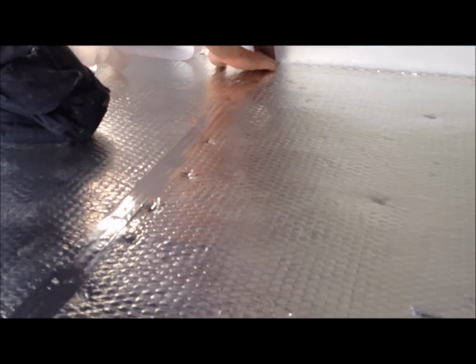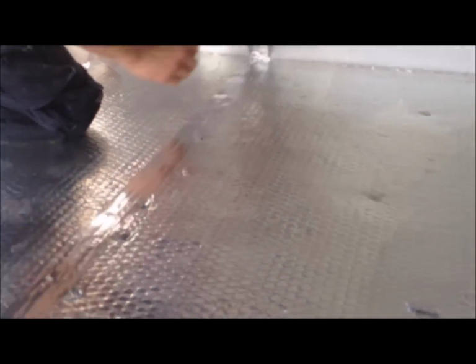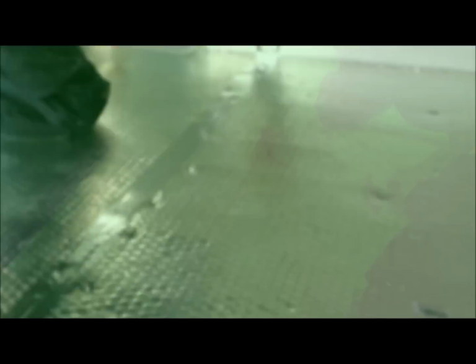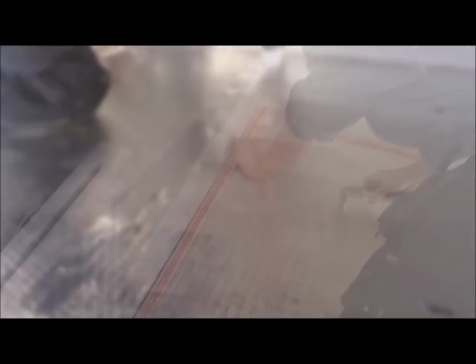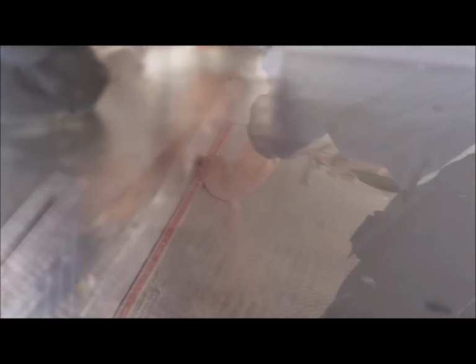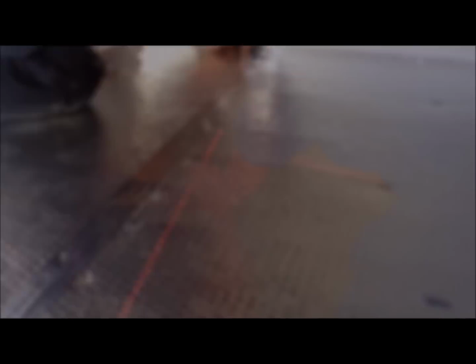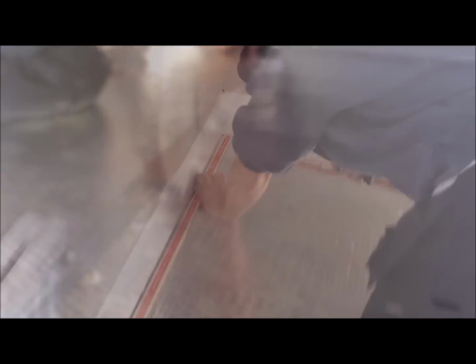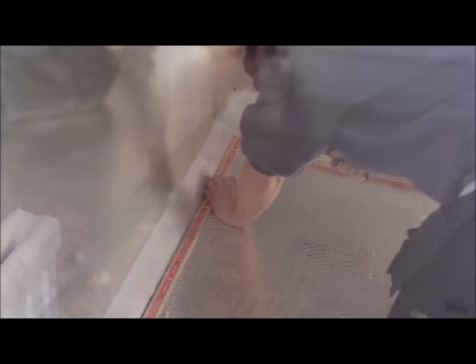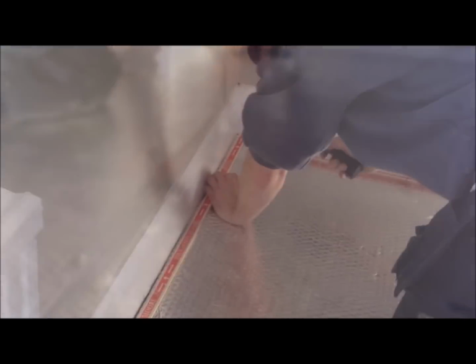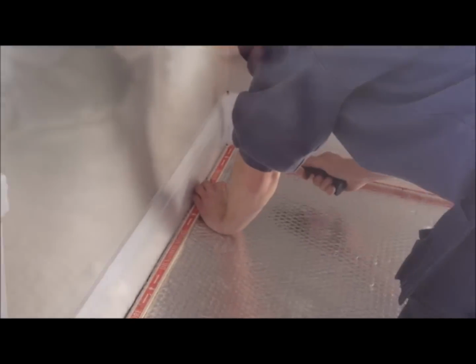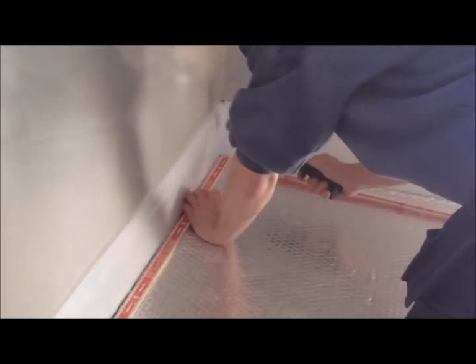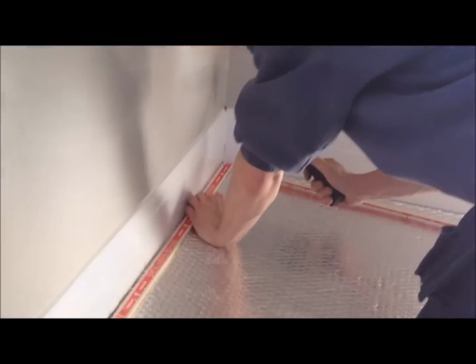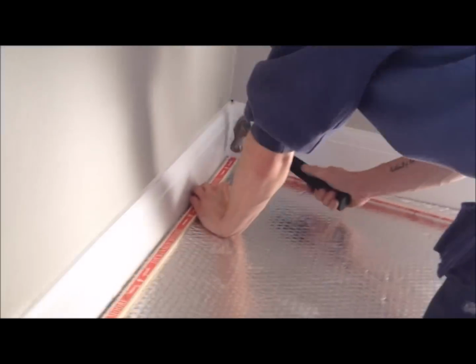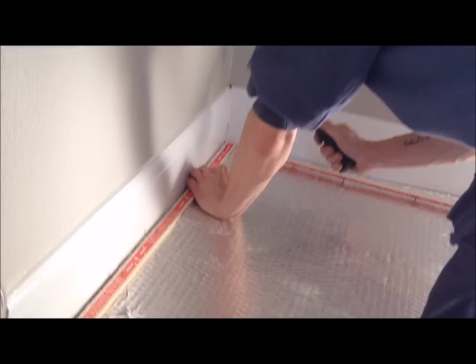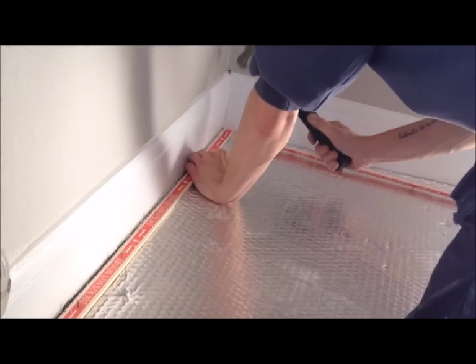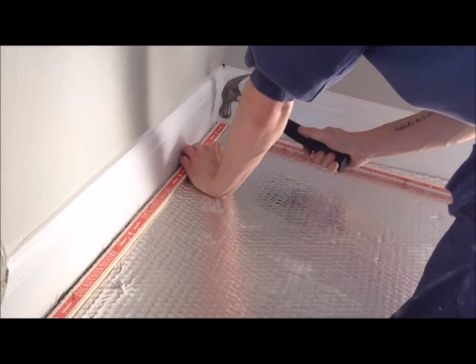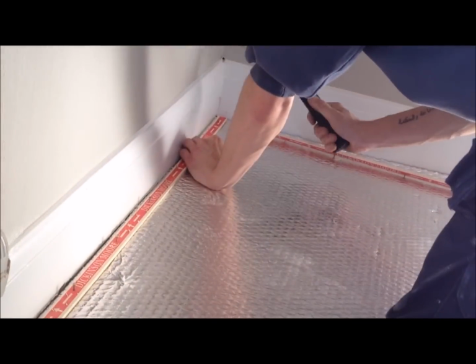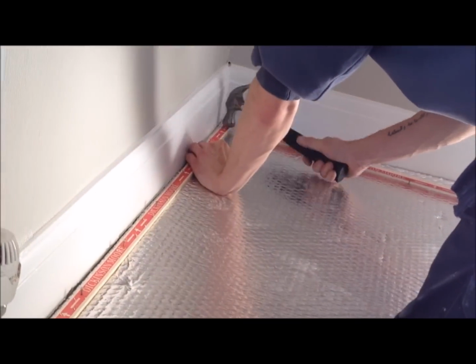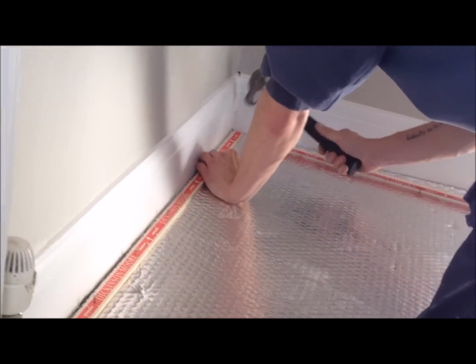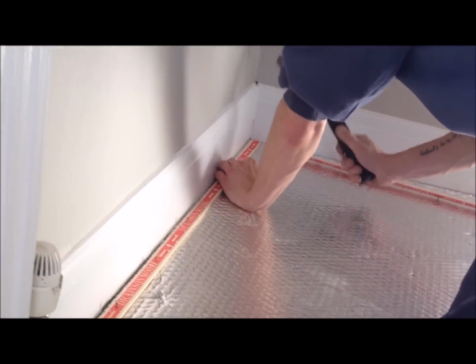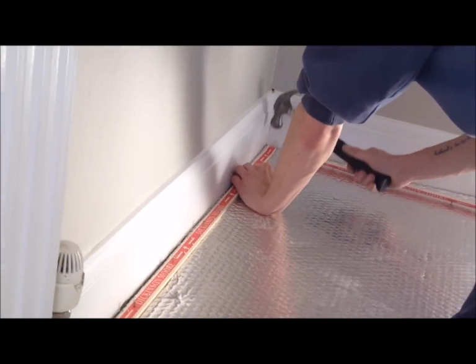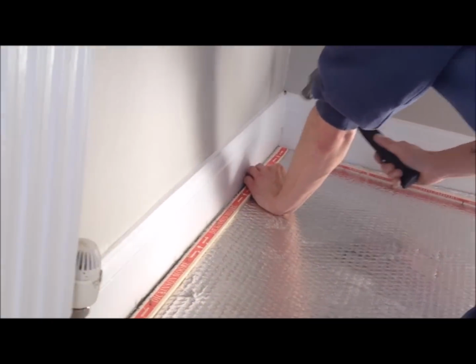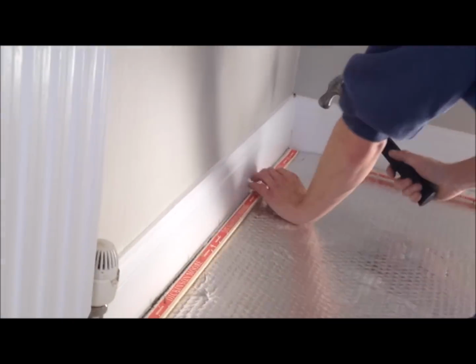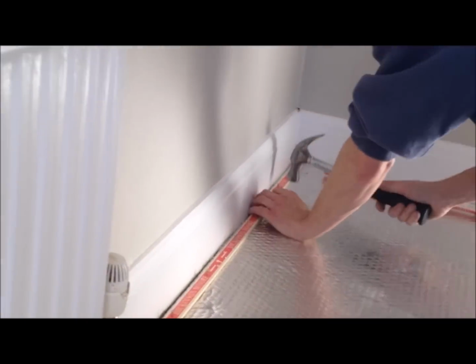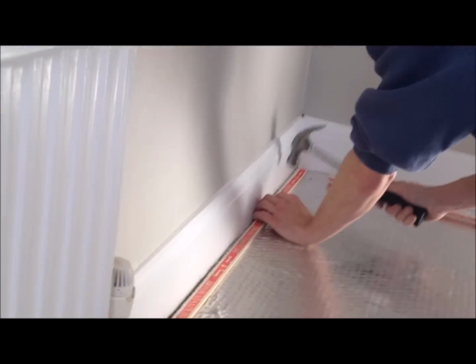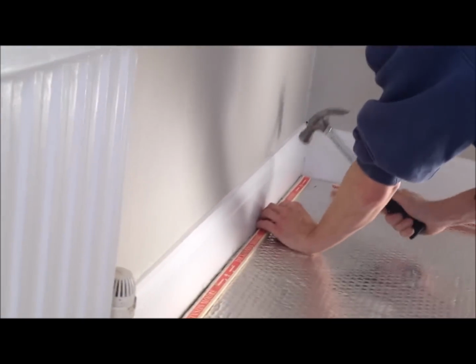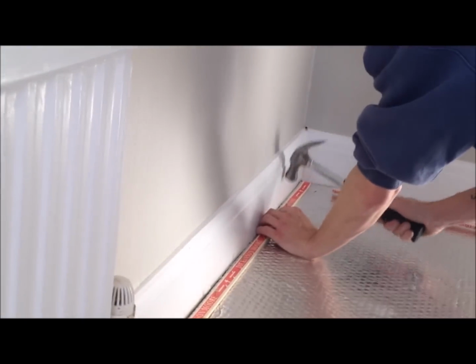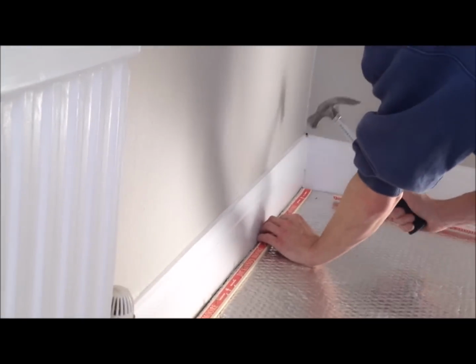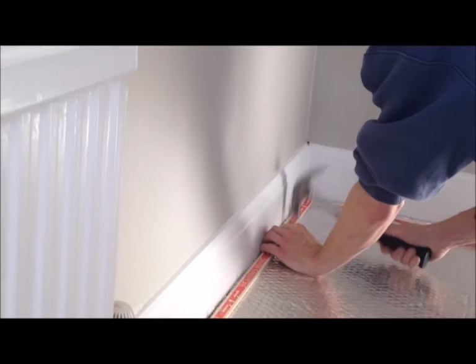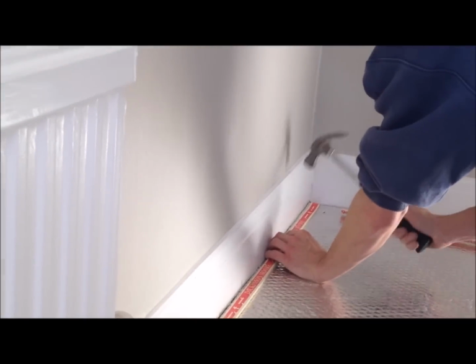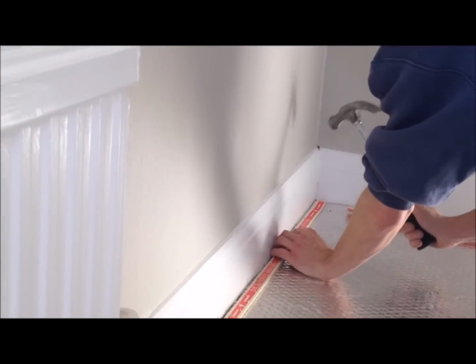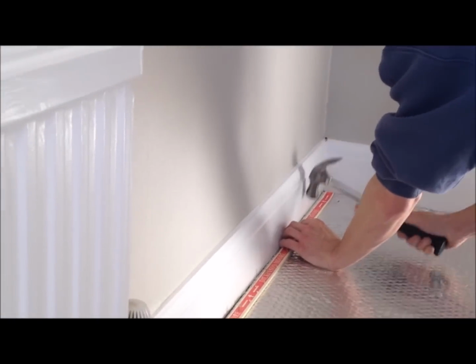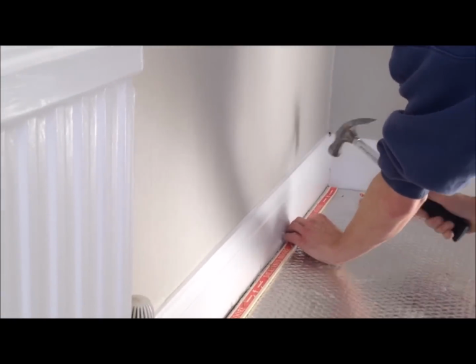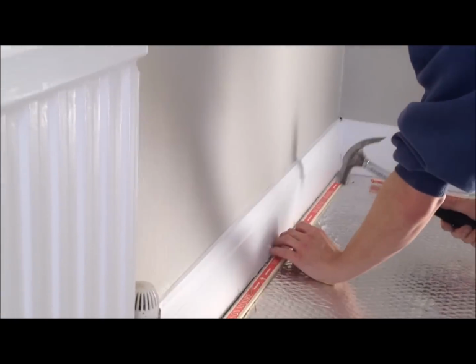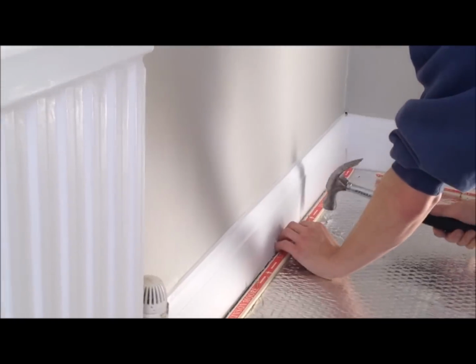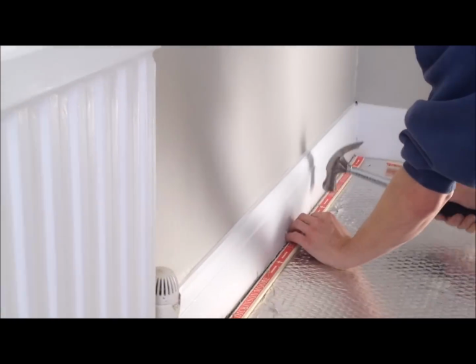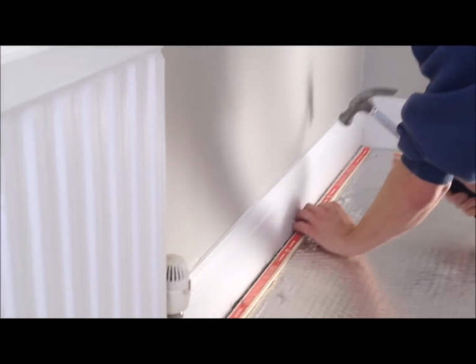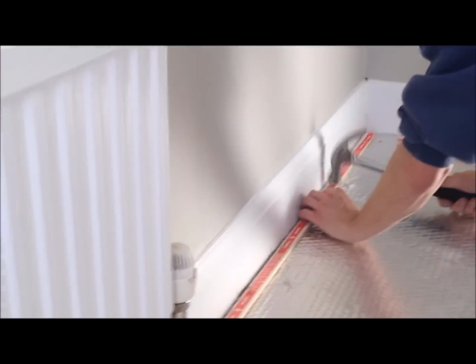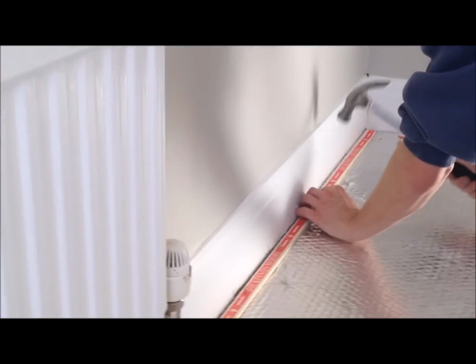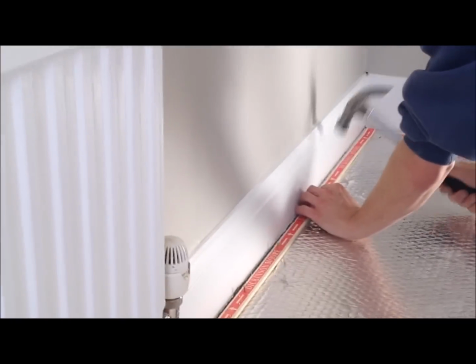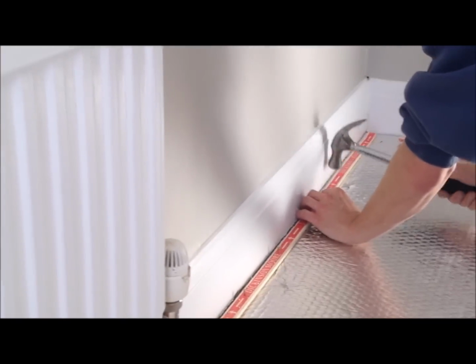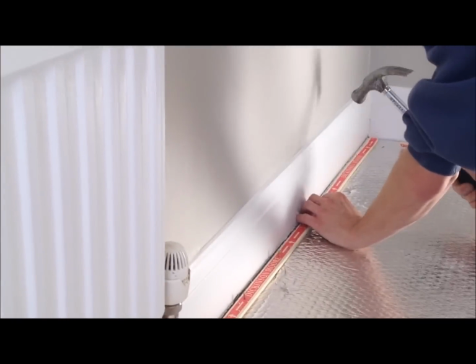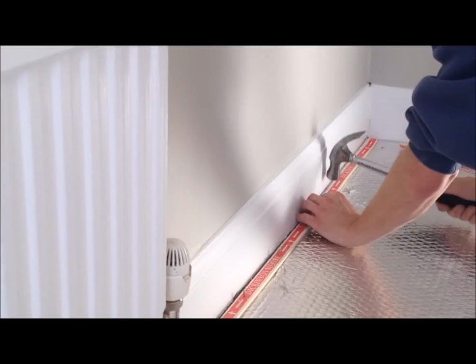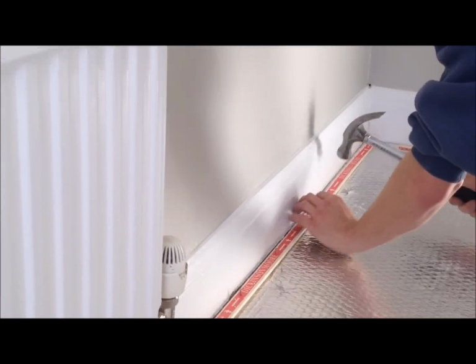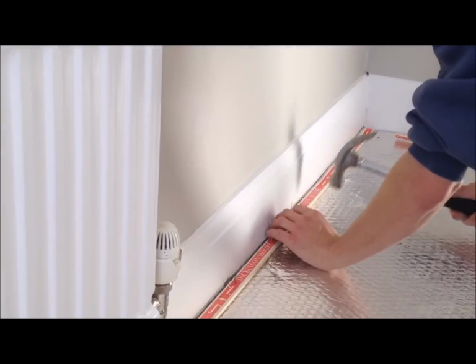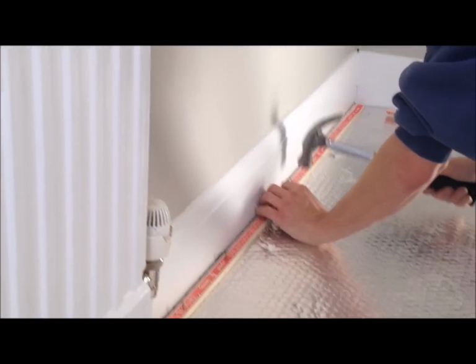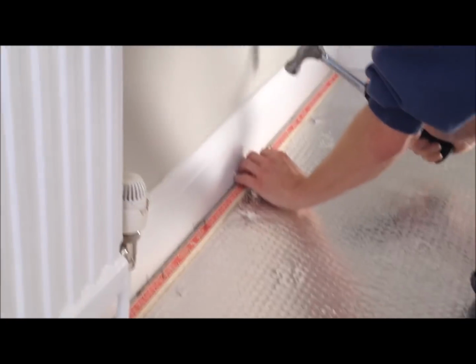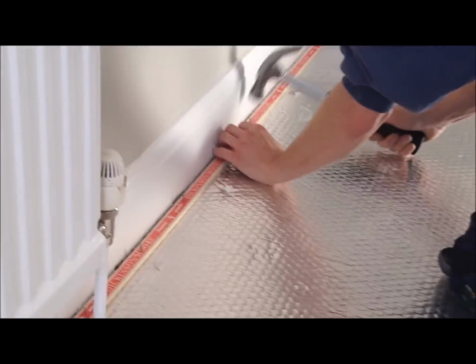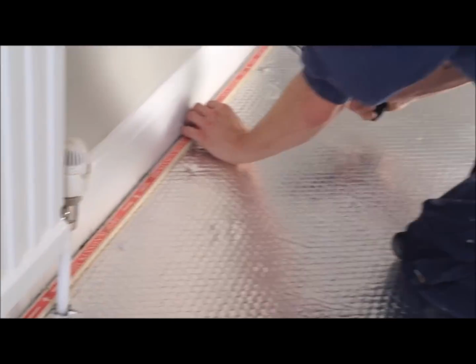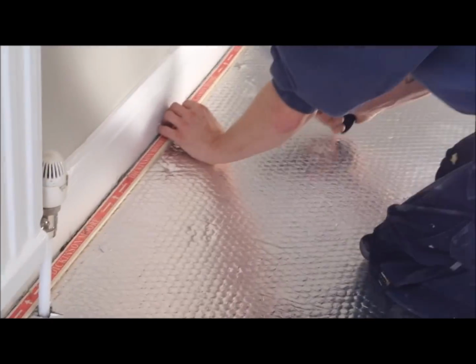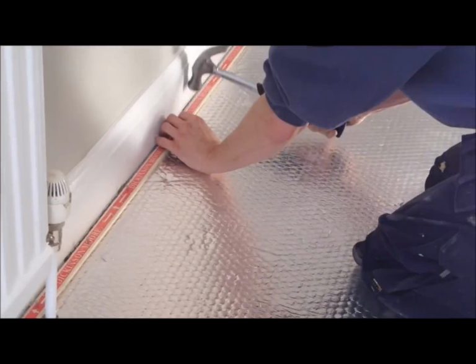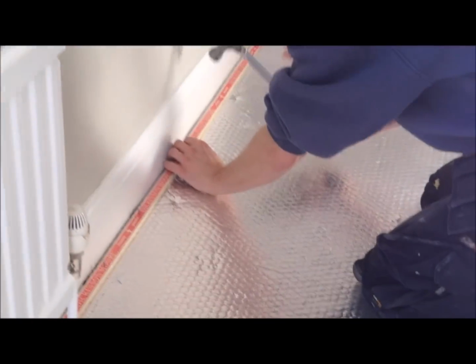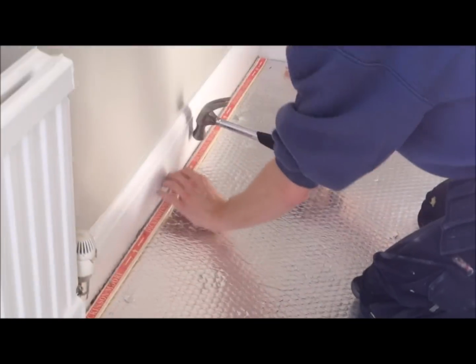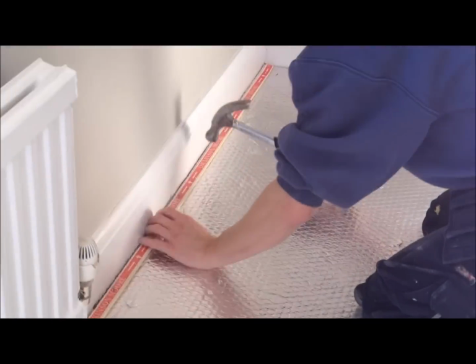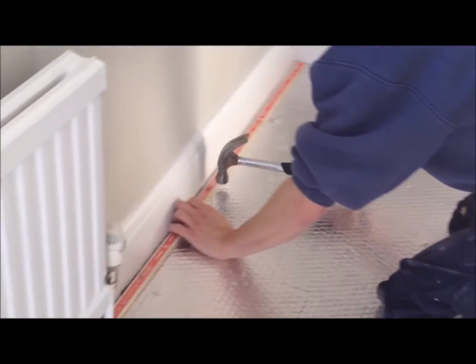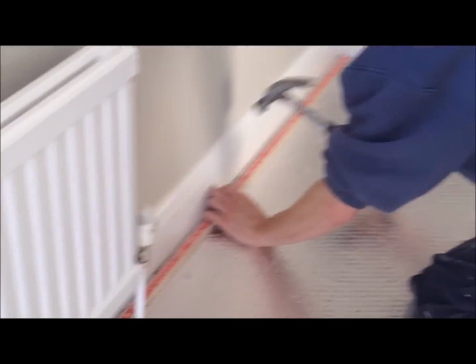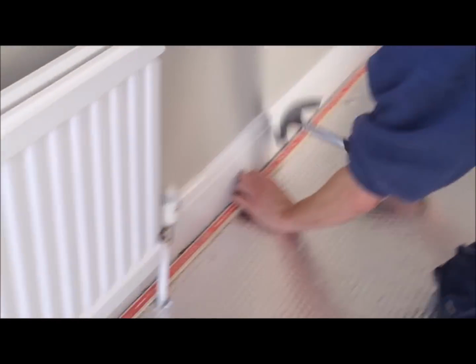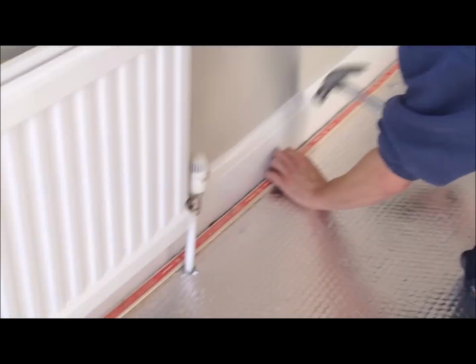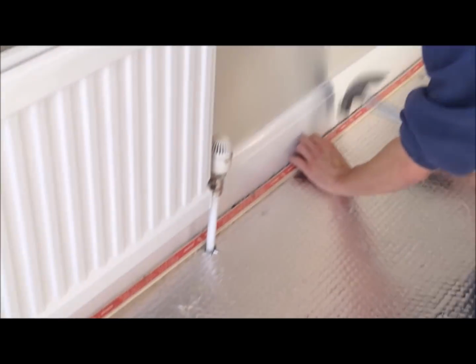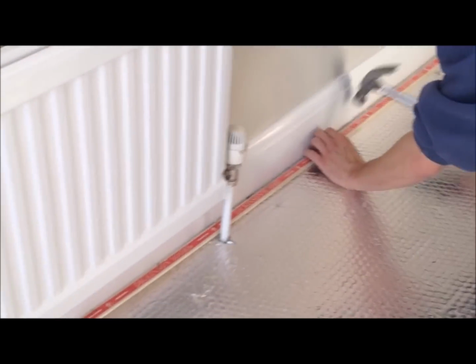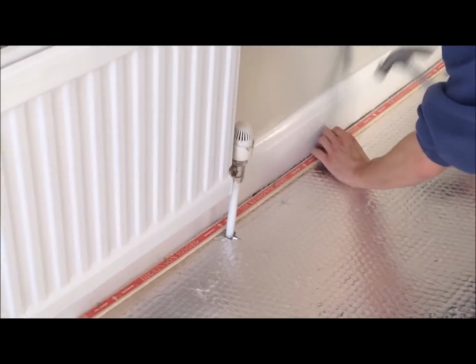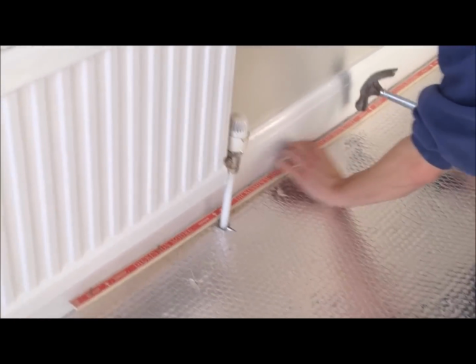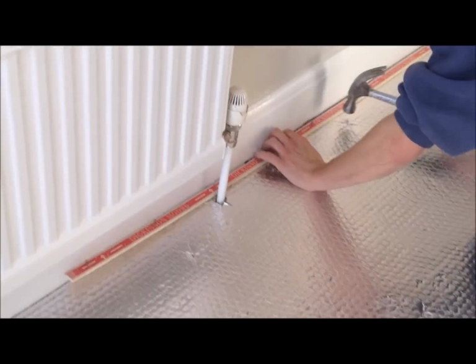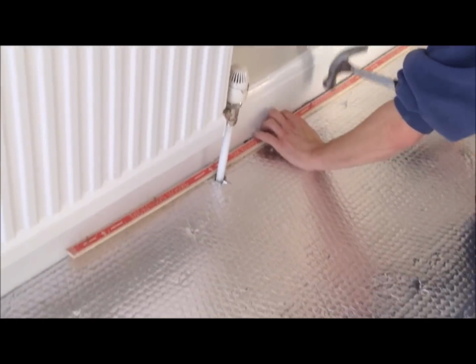If you are laying carpet, you can then proceed to fix into place your grippers over the top of the floor foam. This will not affect the performance at all.